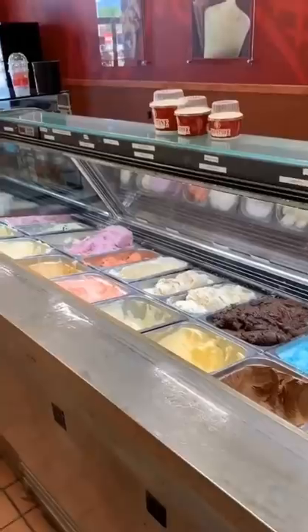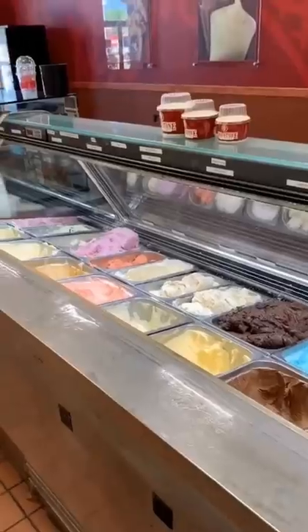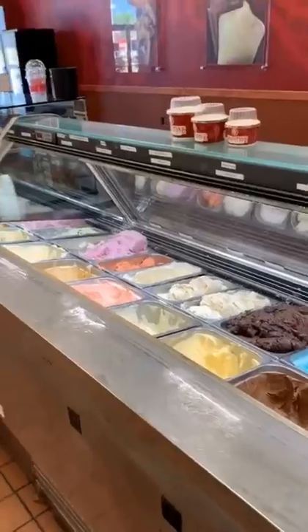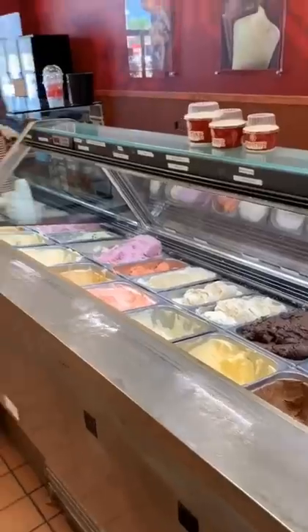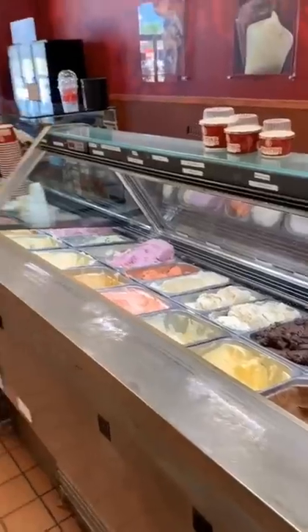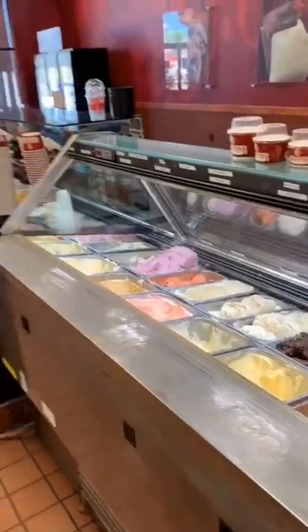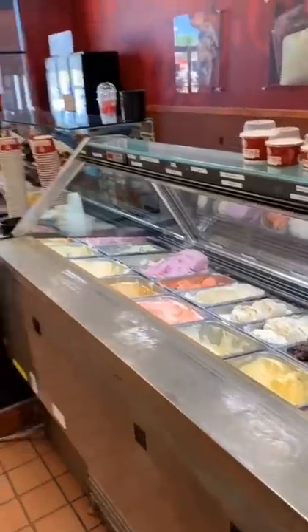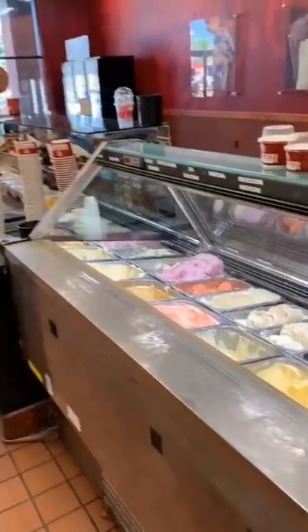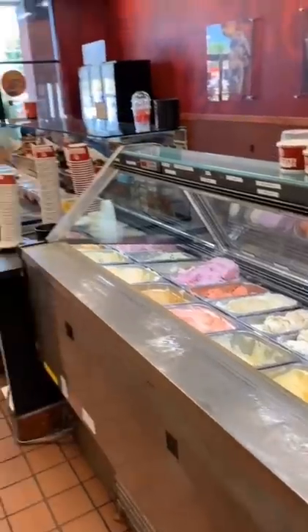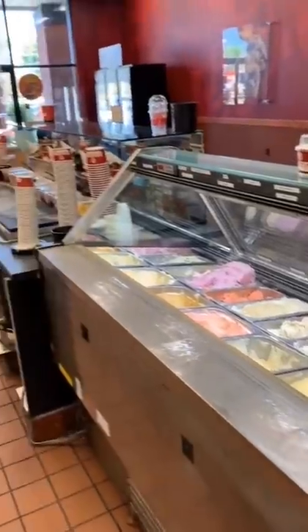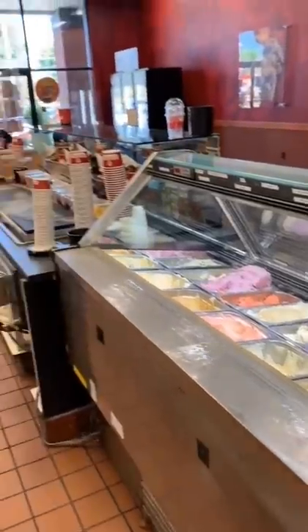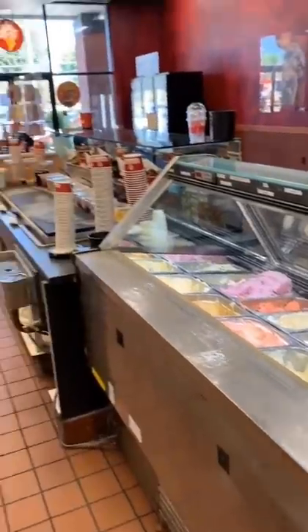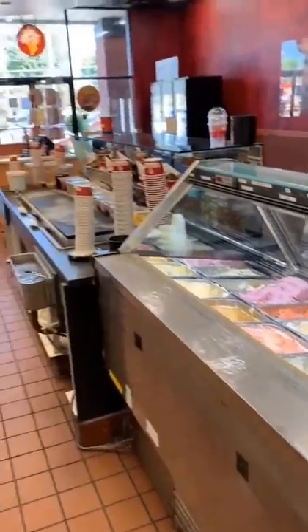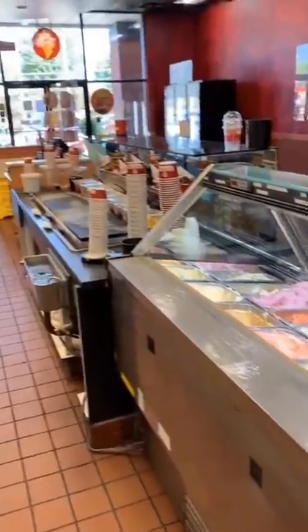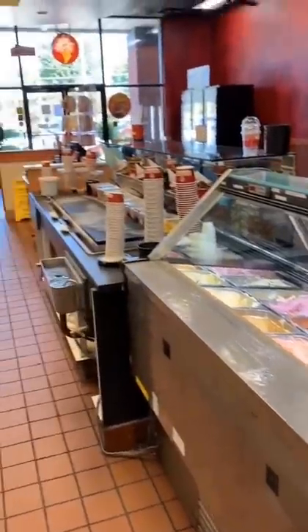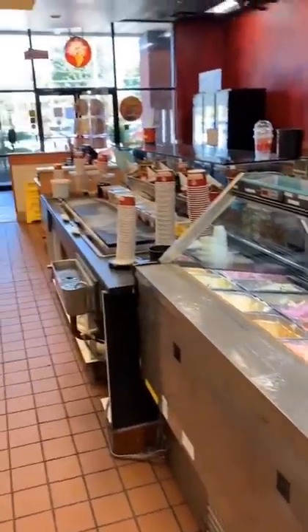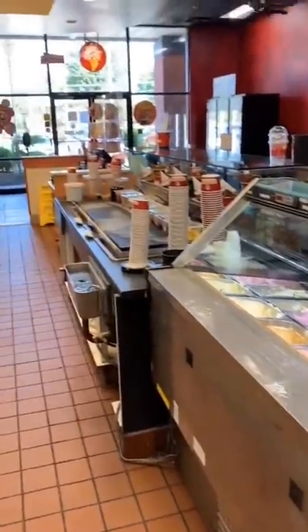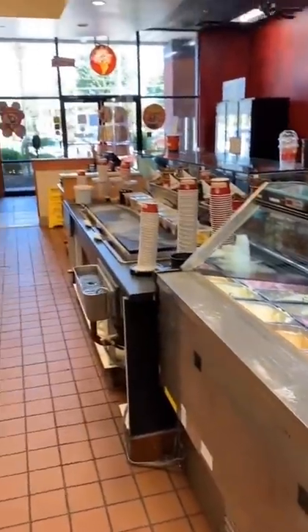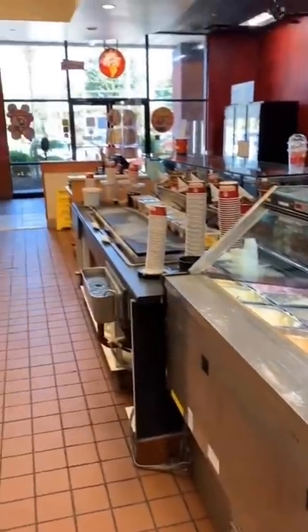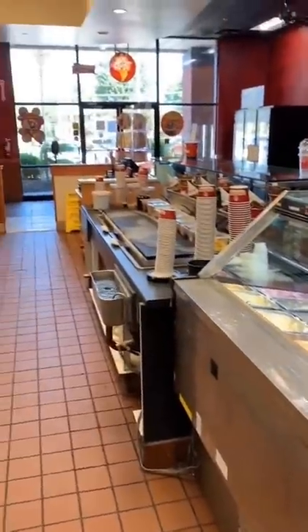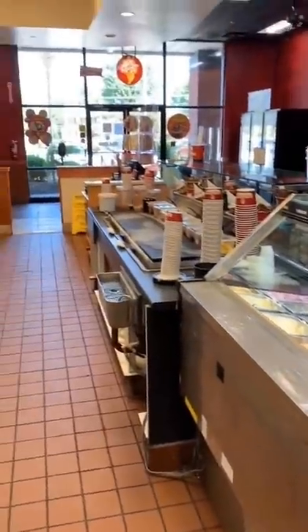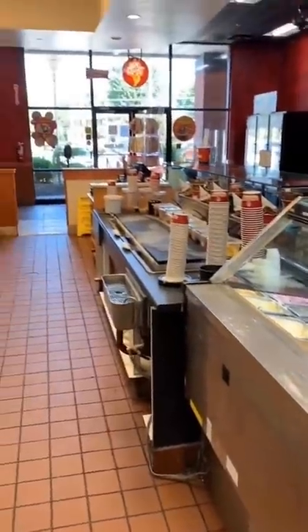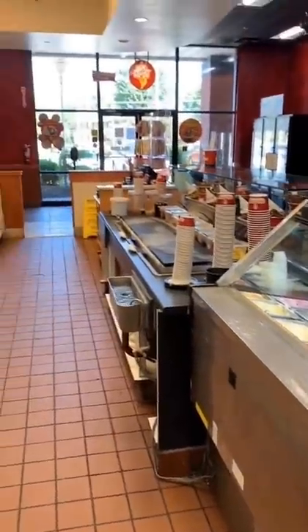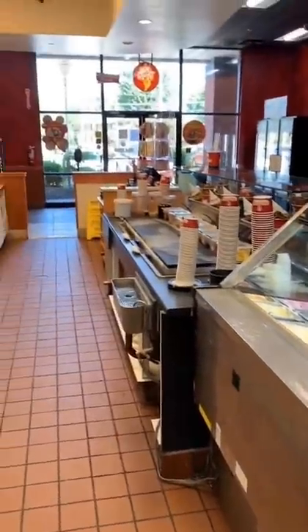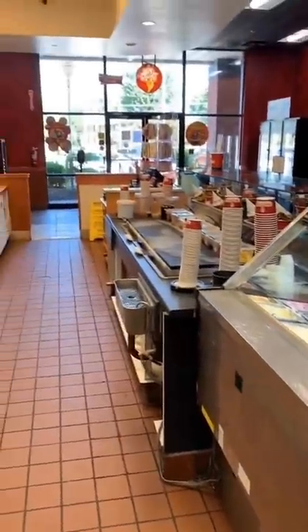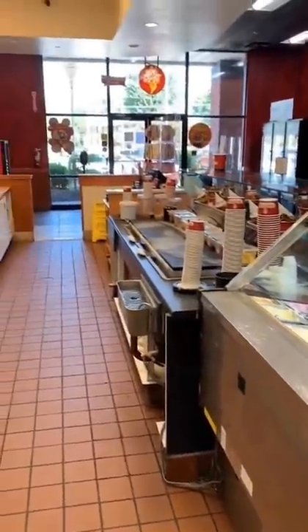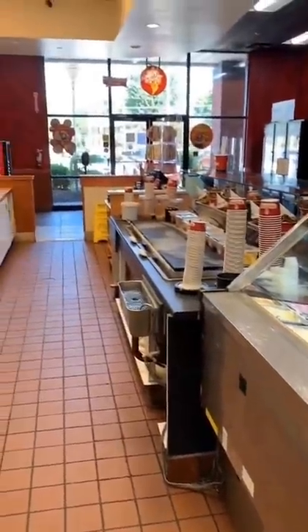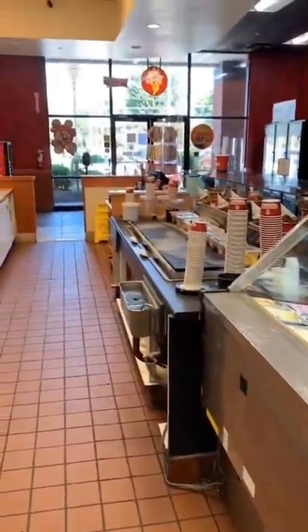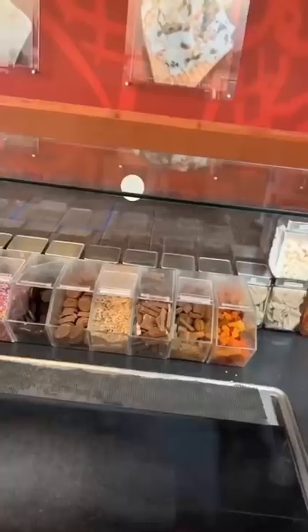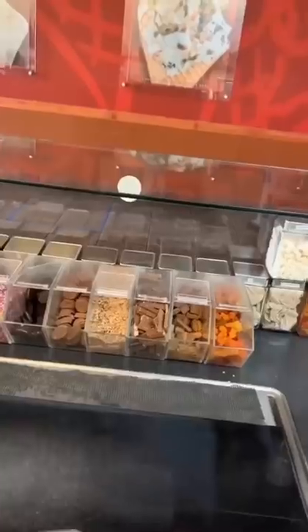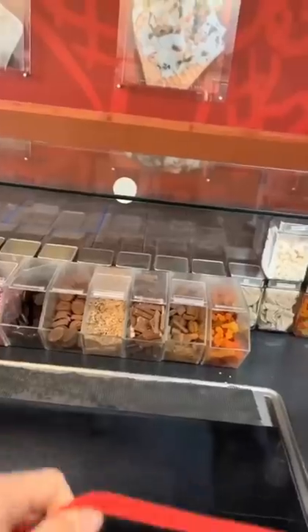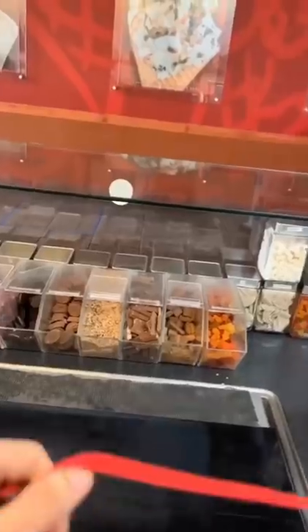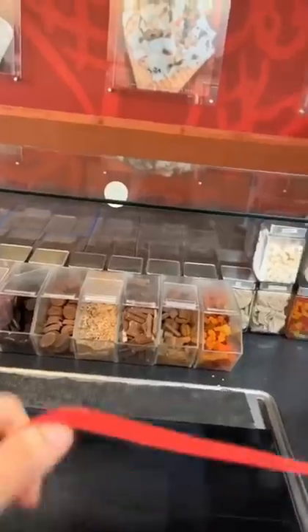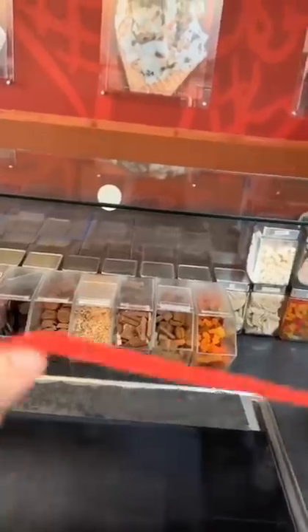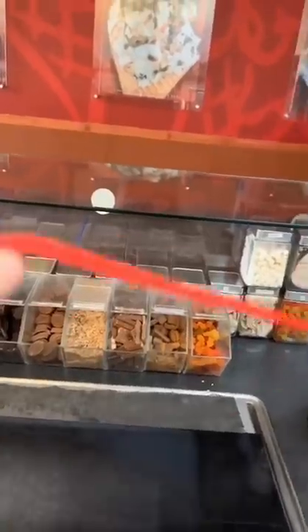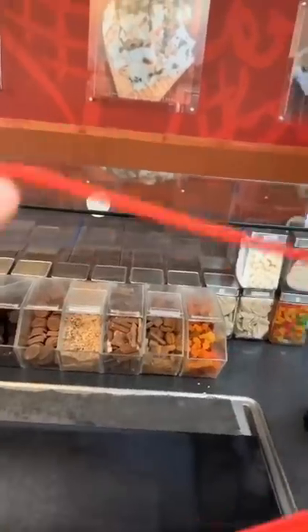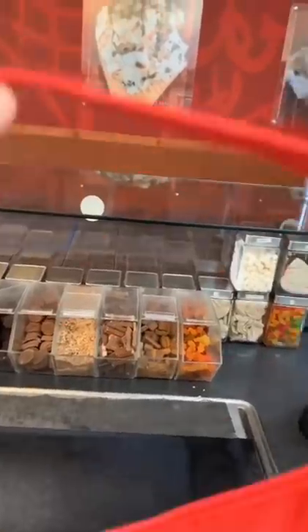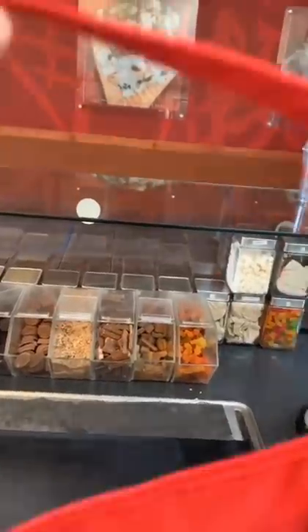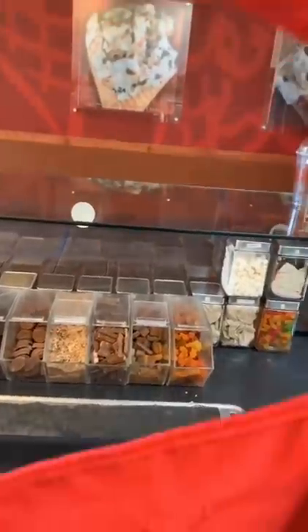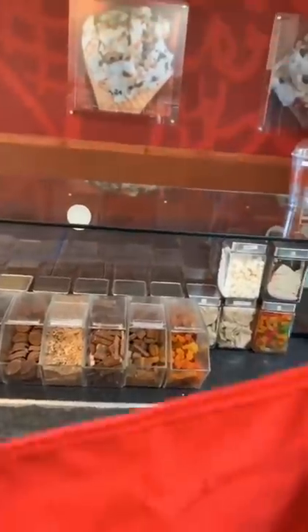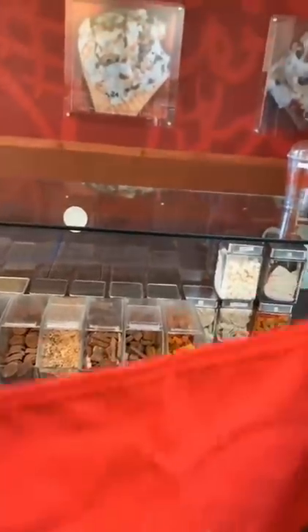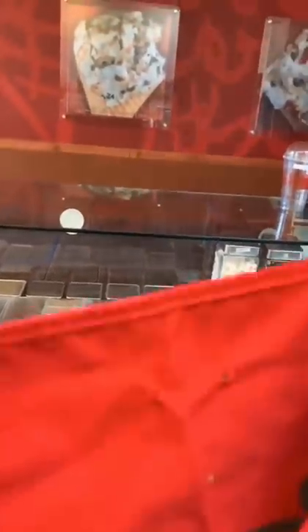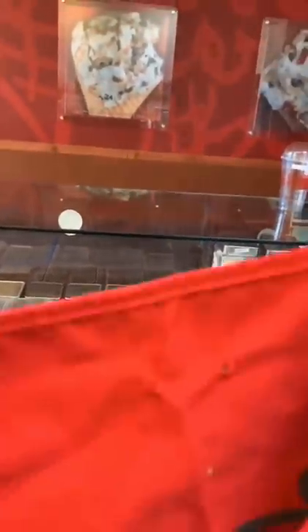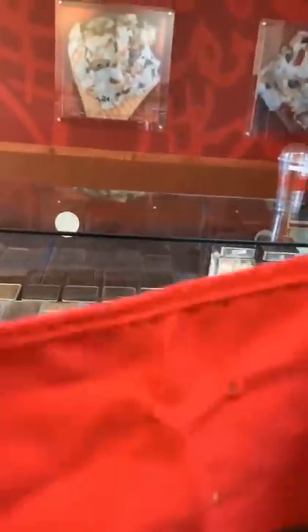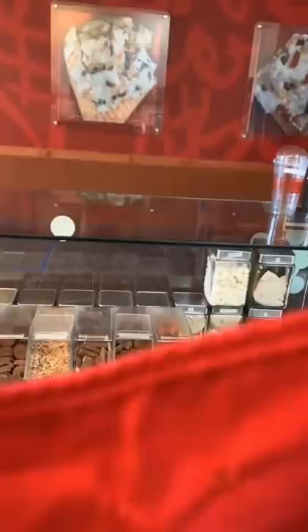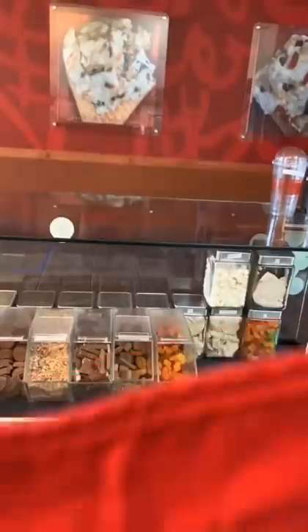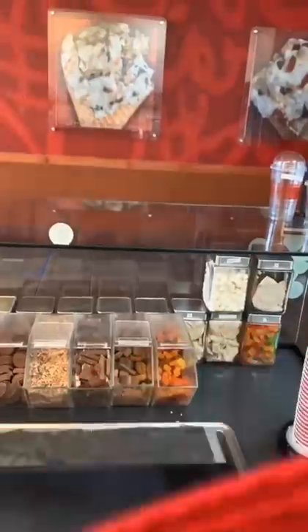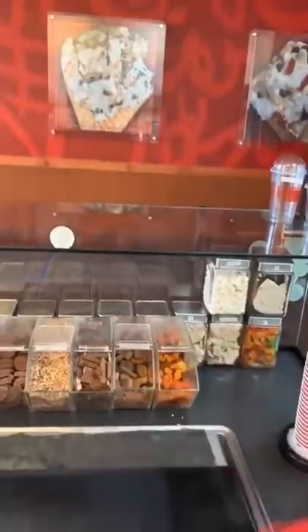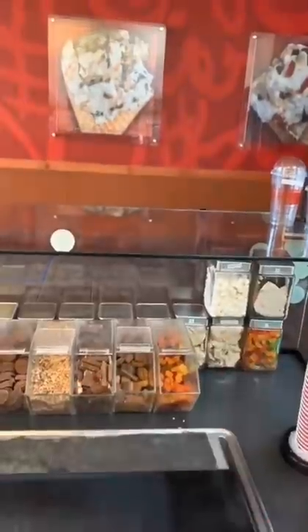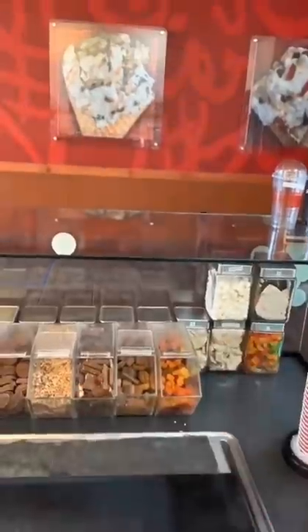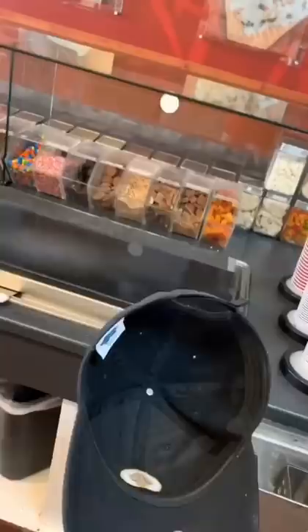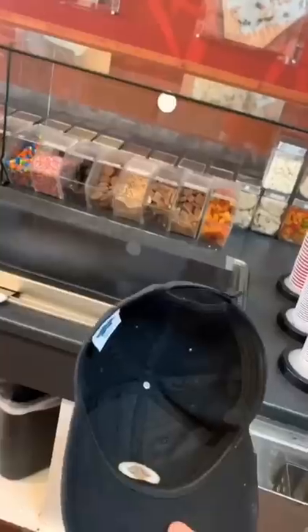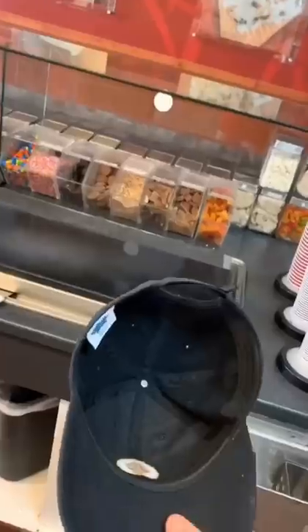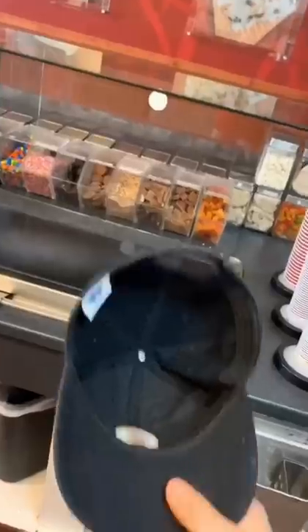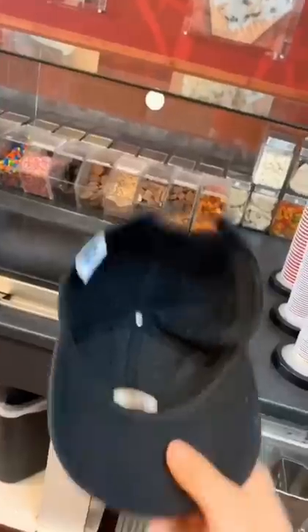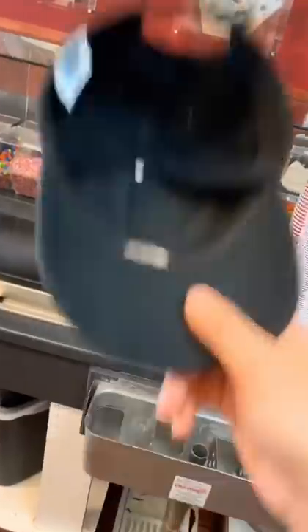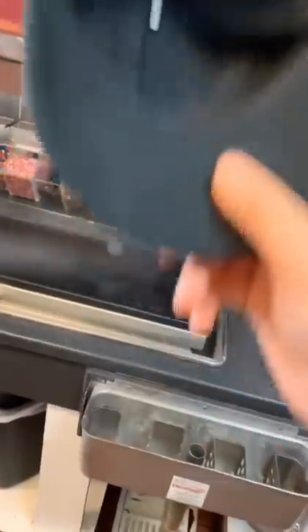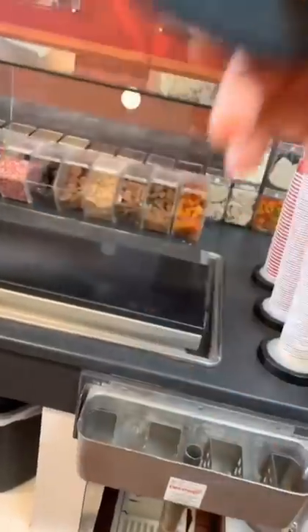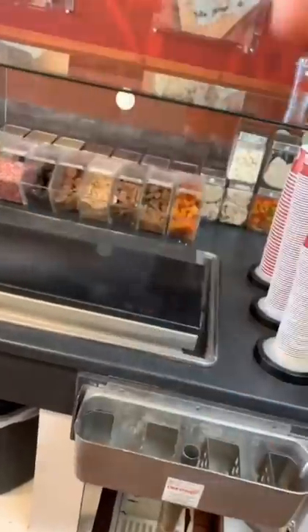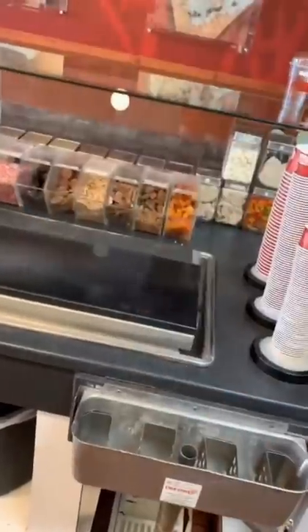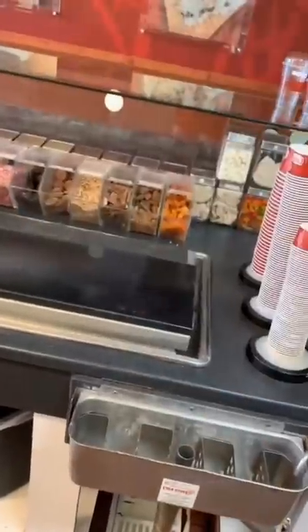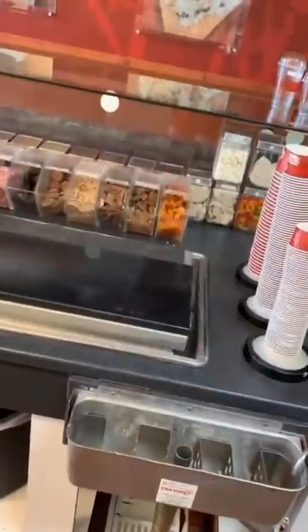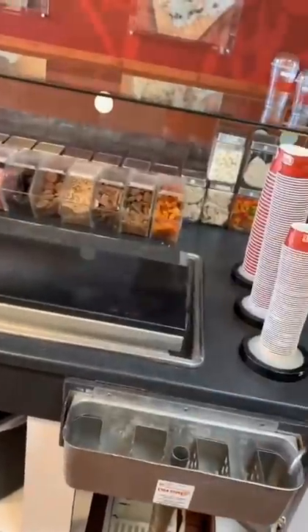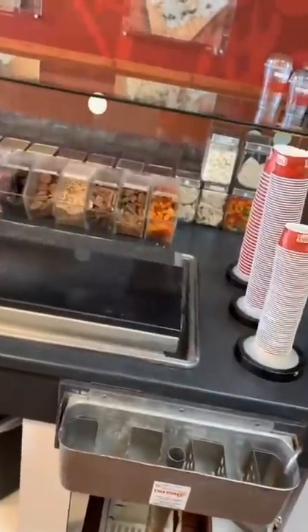Today is your first day working here at Cold Stone. I need you to put on your apron and your hat, and now we're going to go wash our hands.